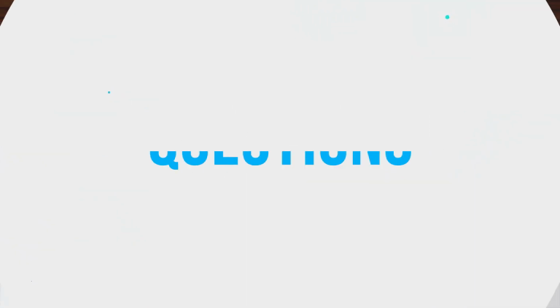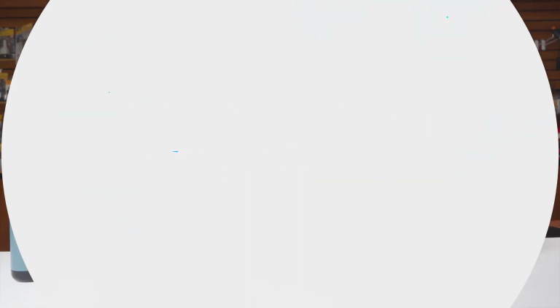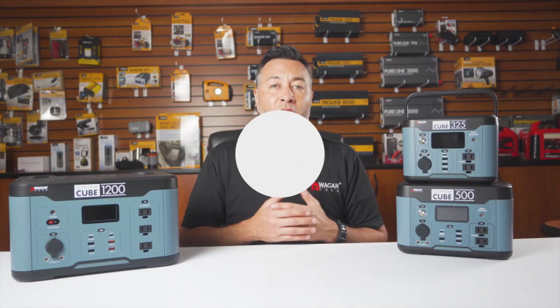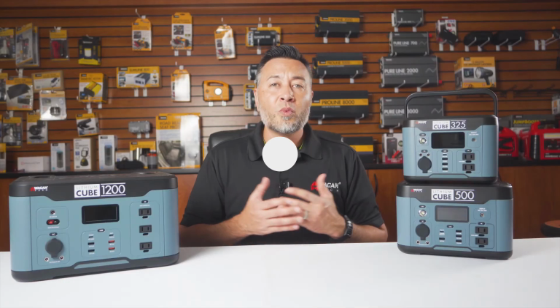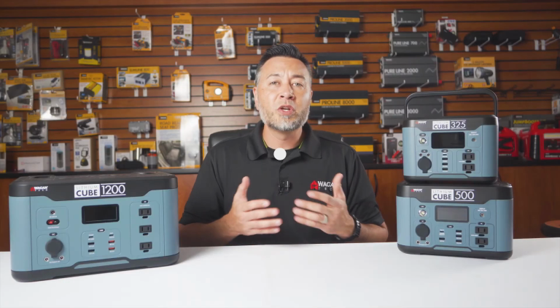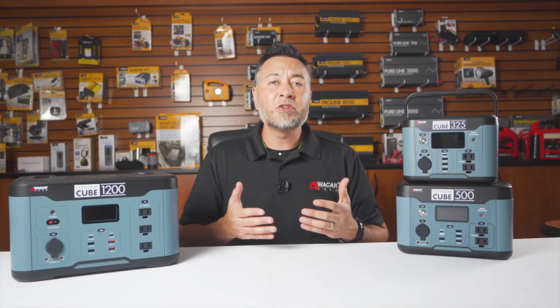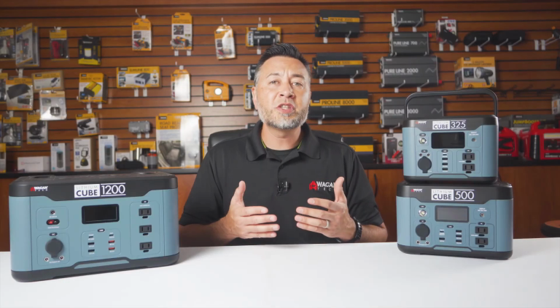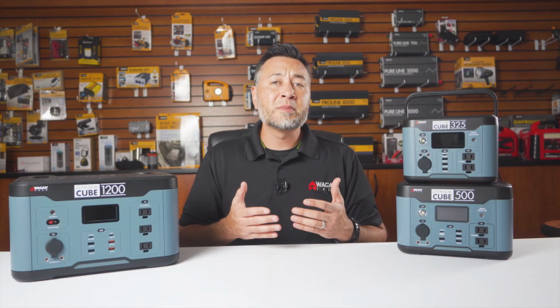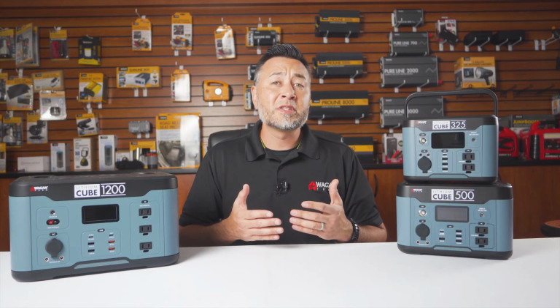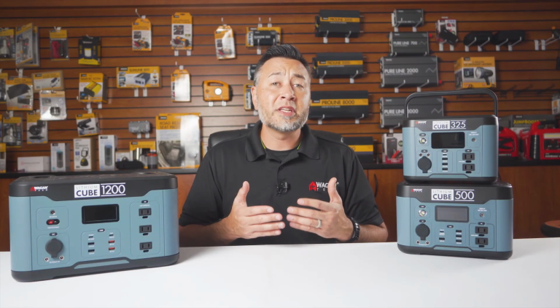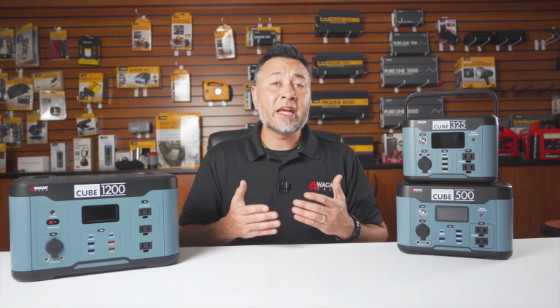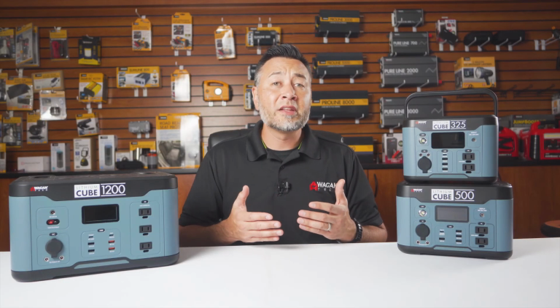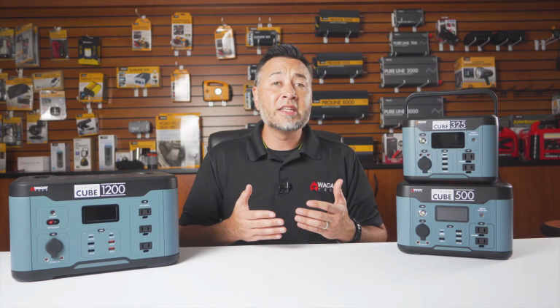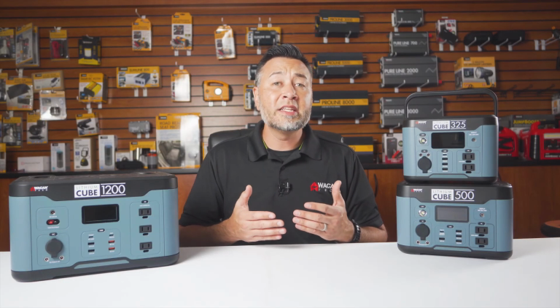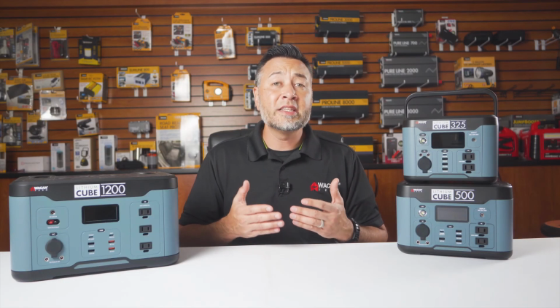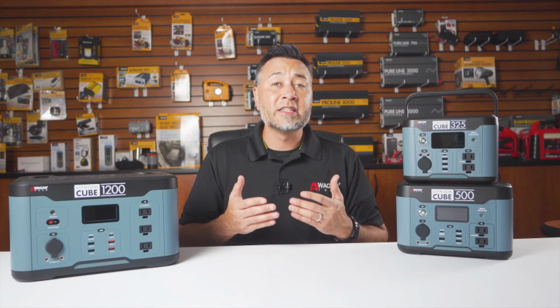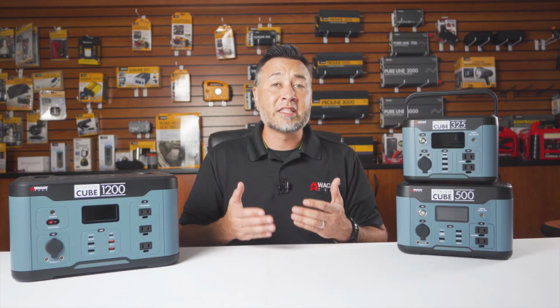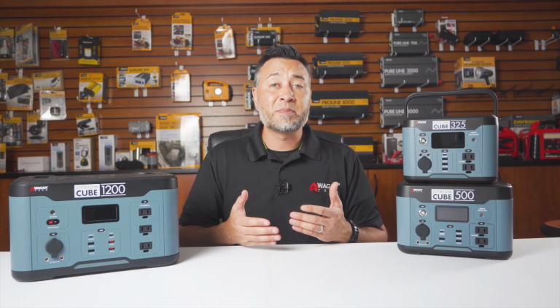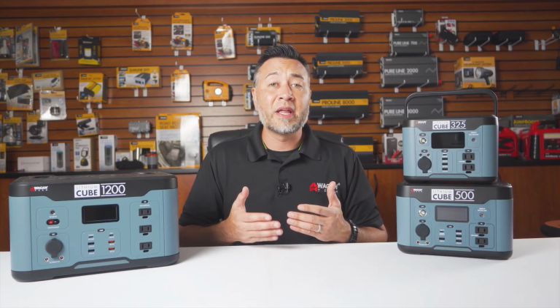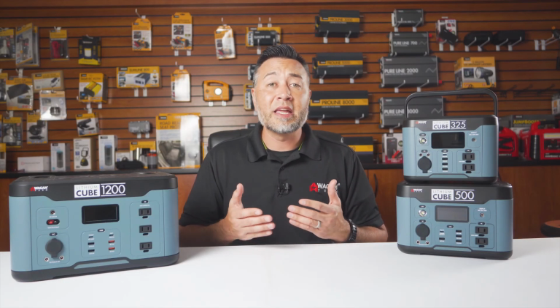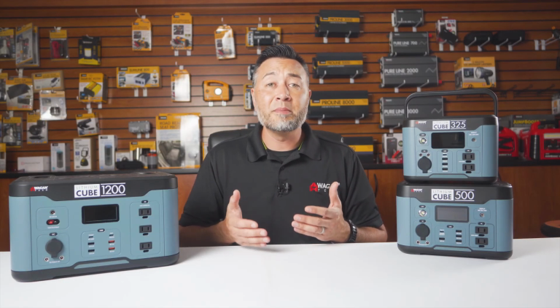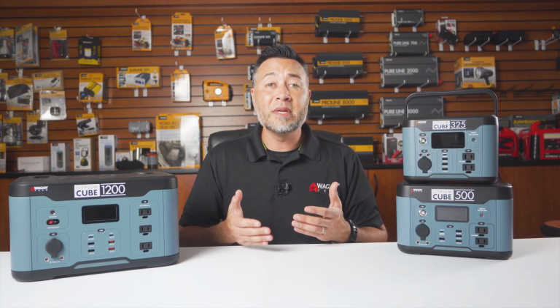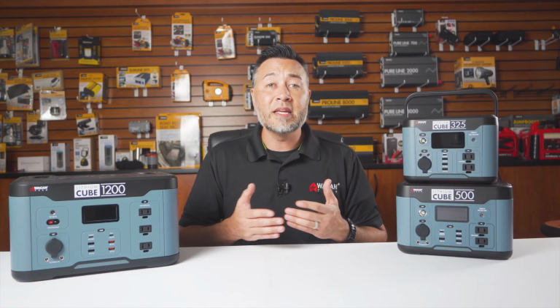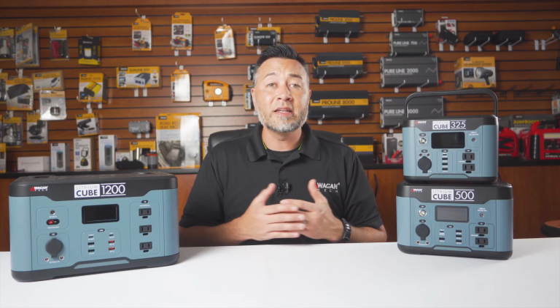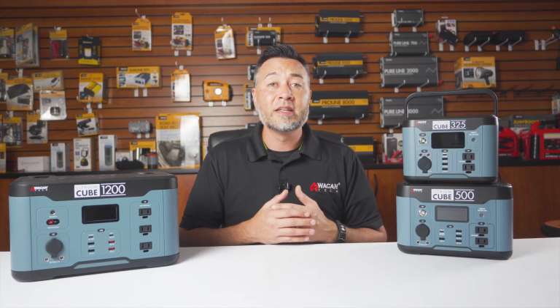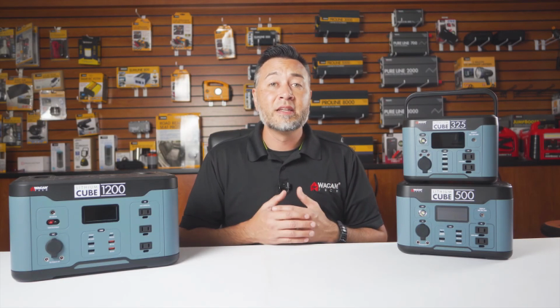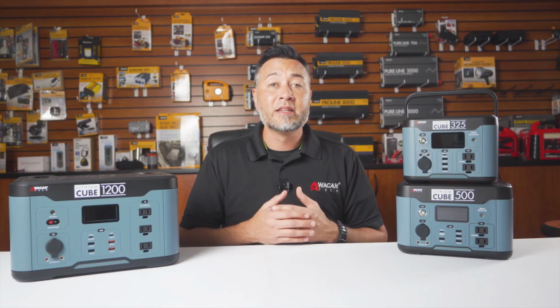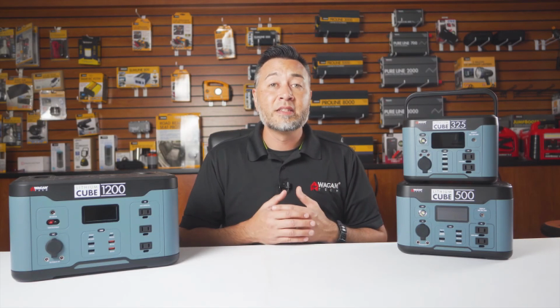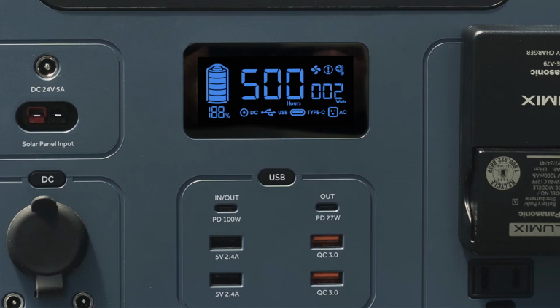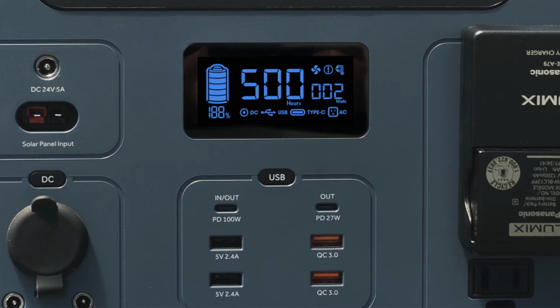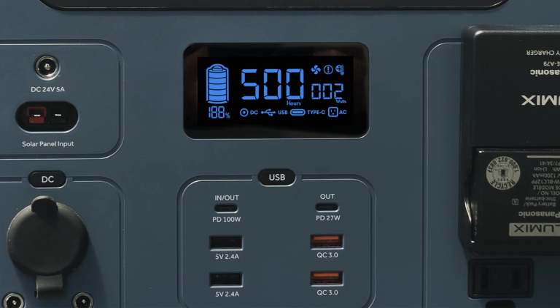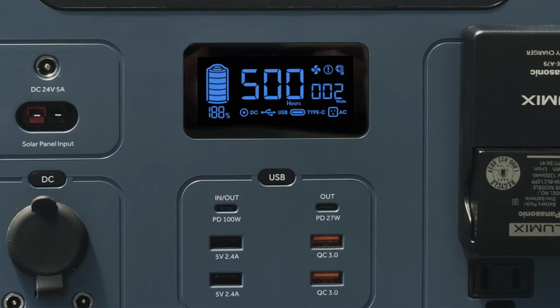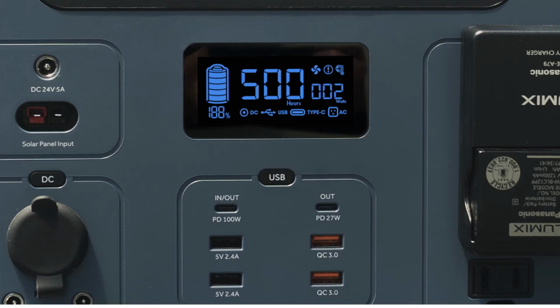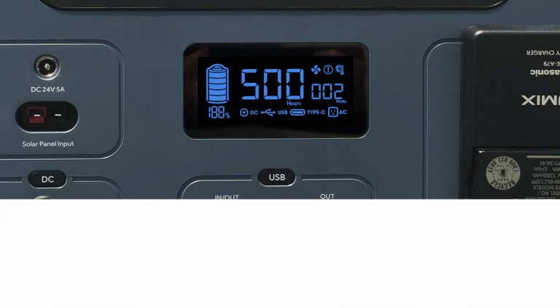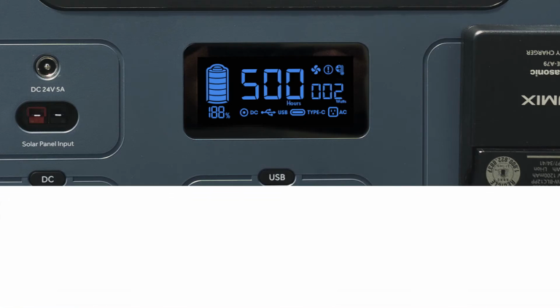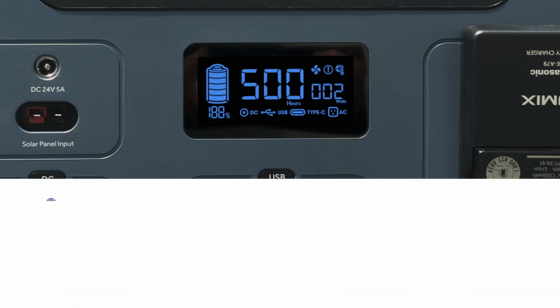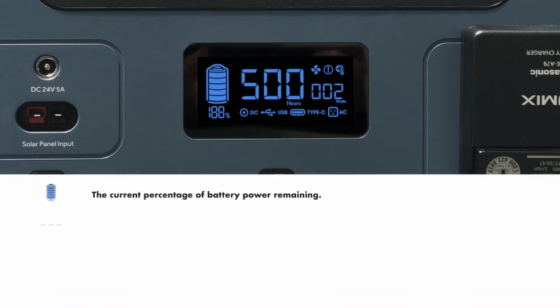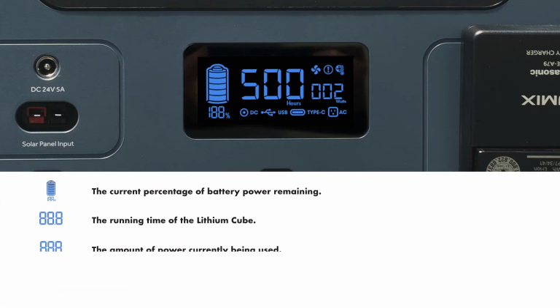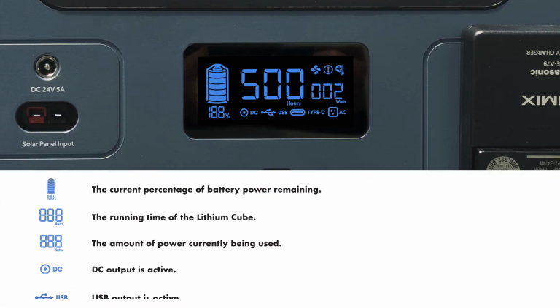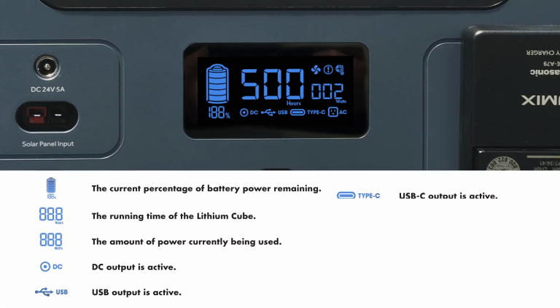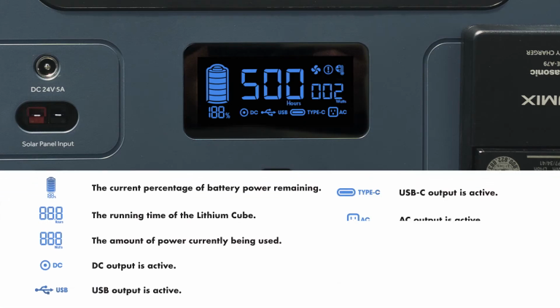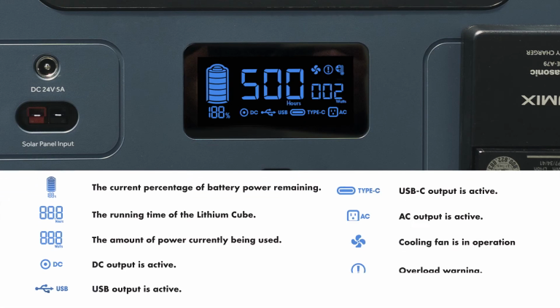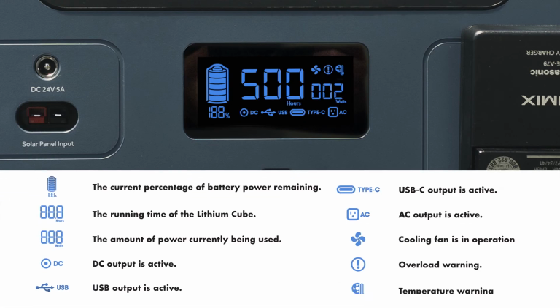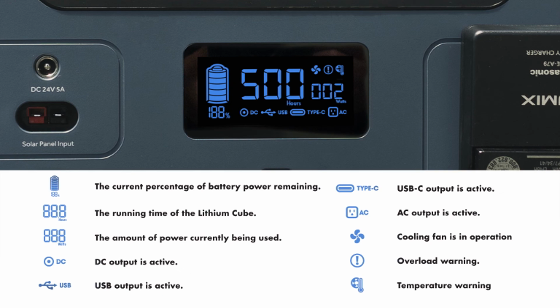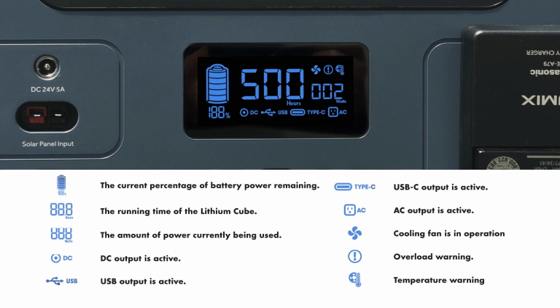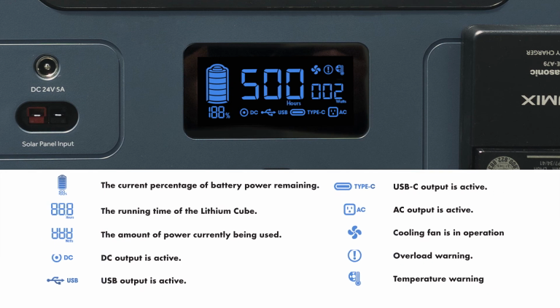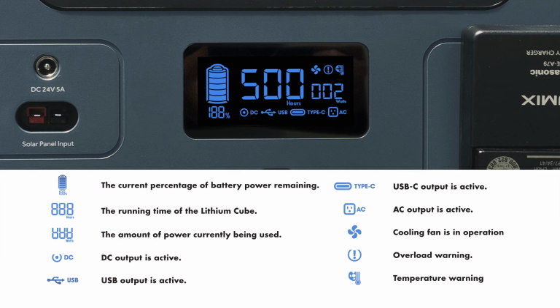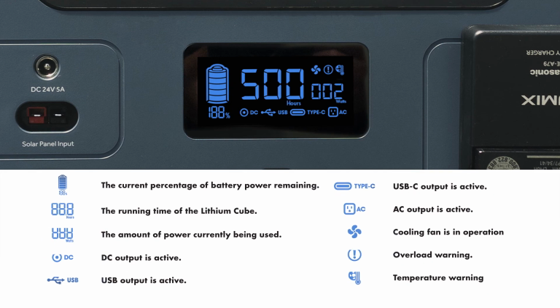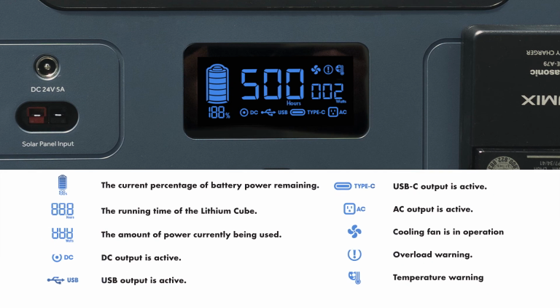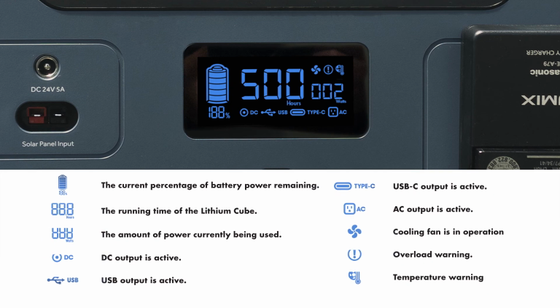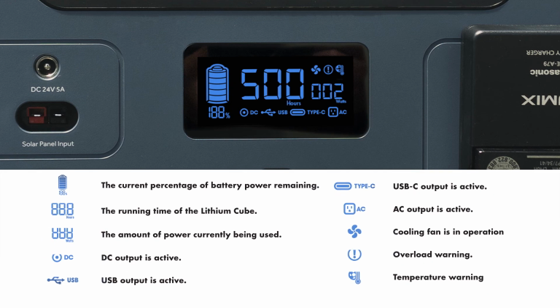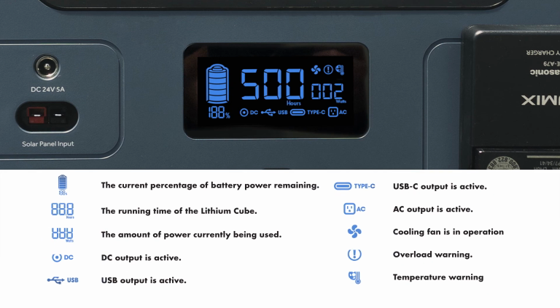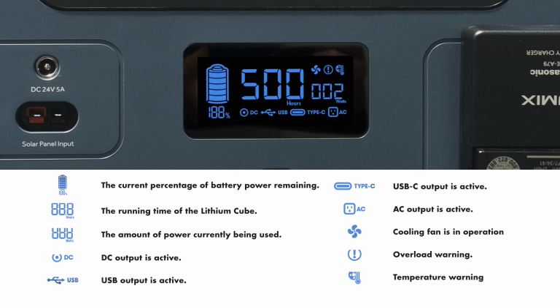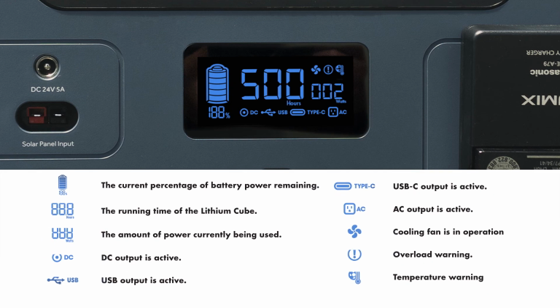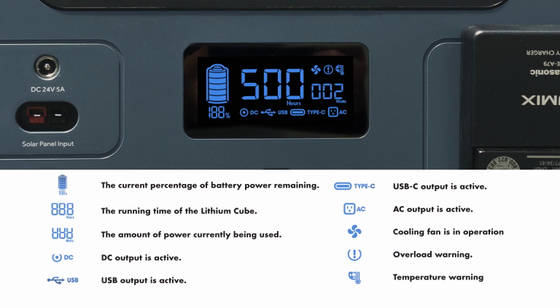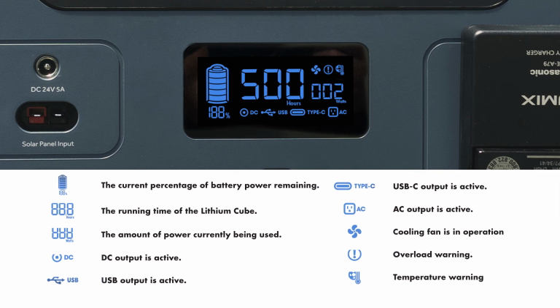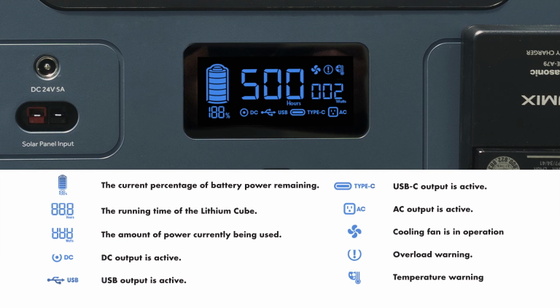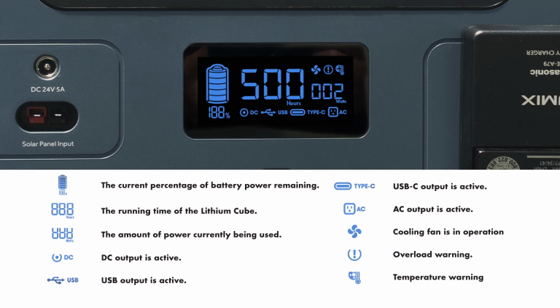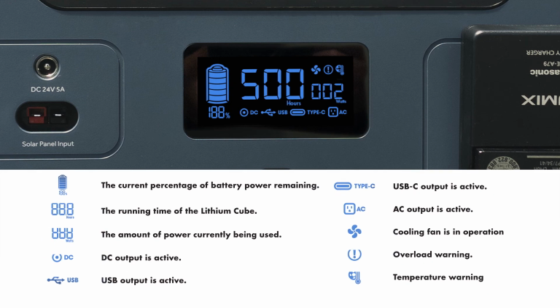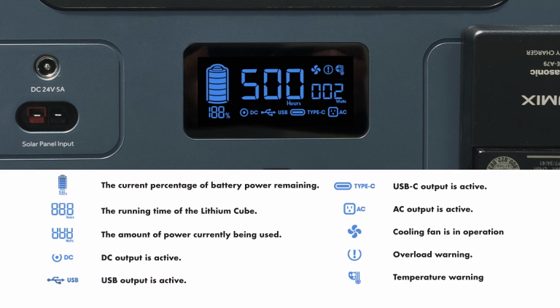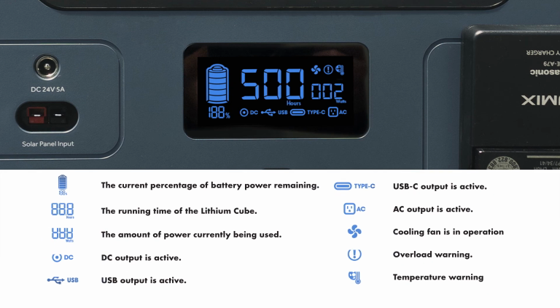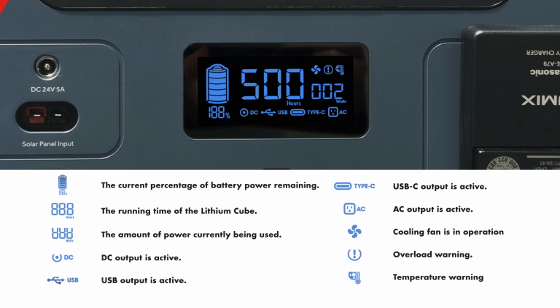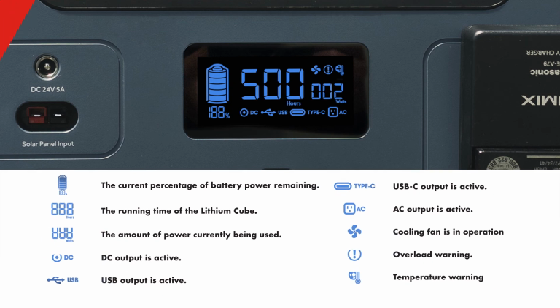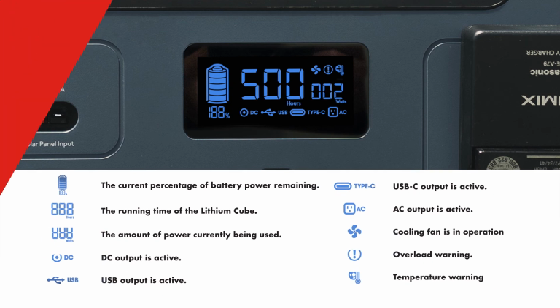What do the symbols on the LED display mean? Take a look at the chart here — it will show you all the display icons and what their meanings are.